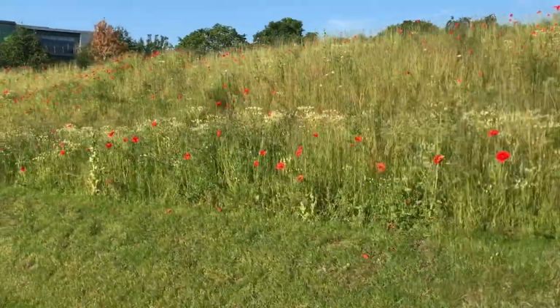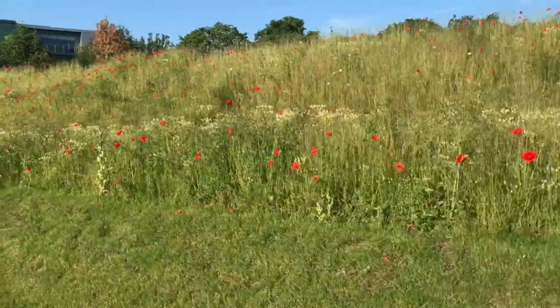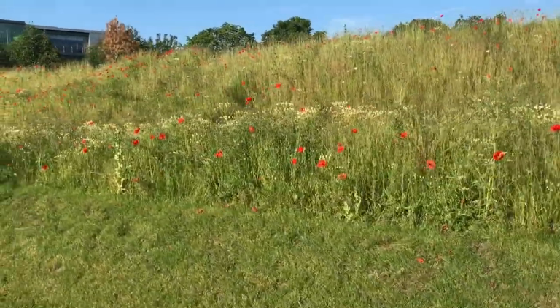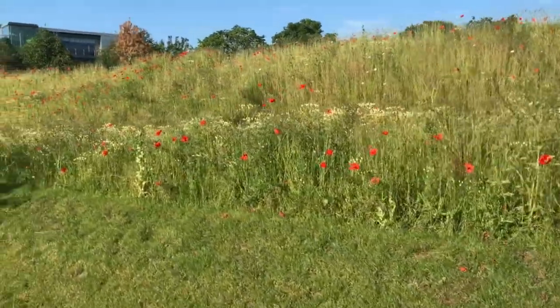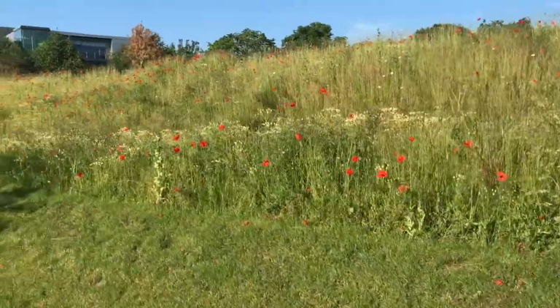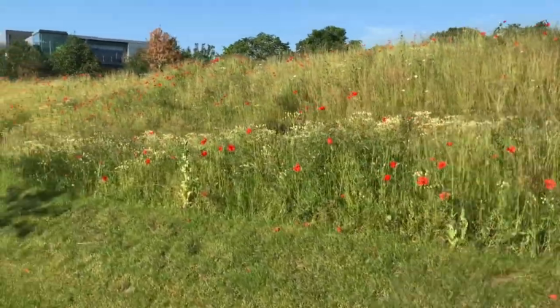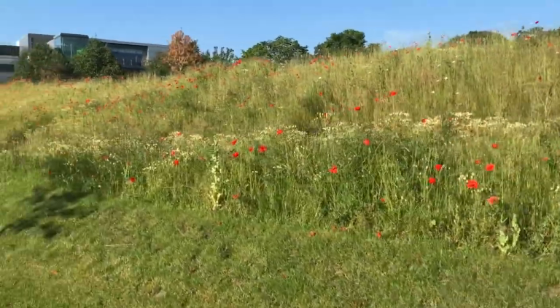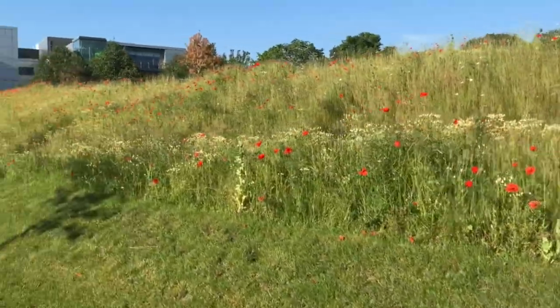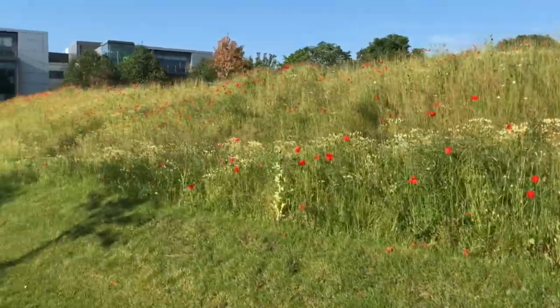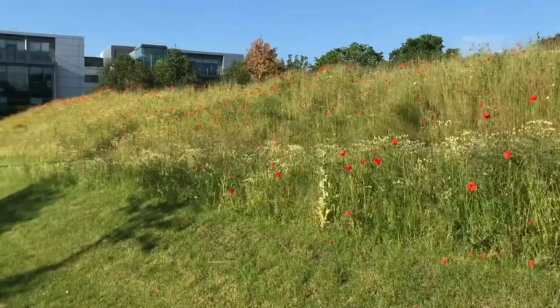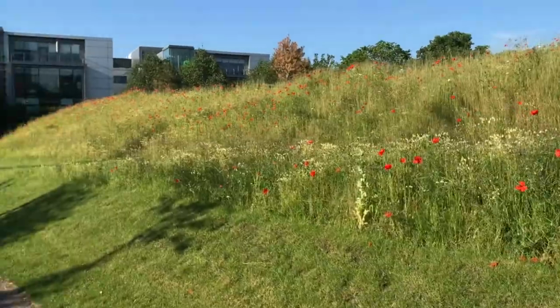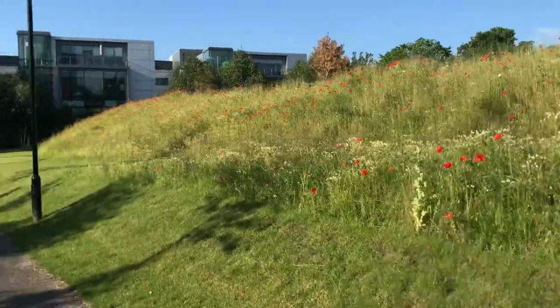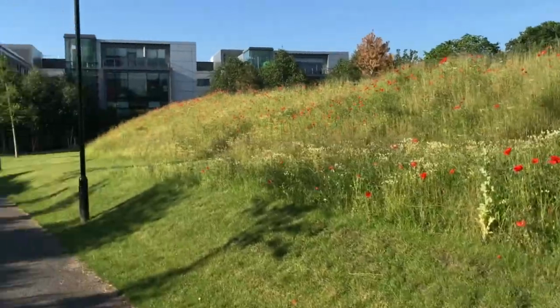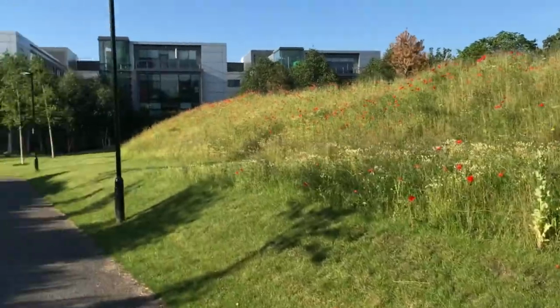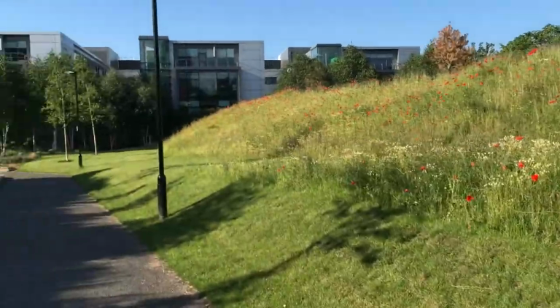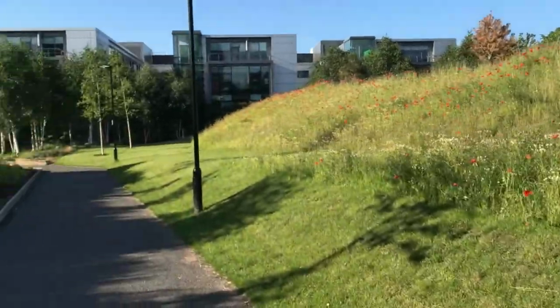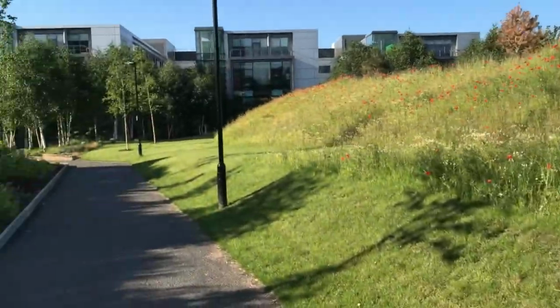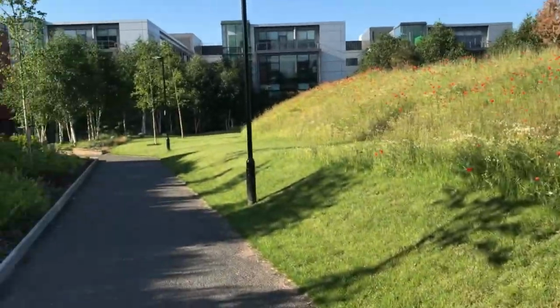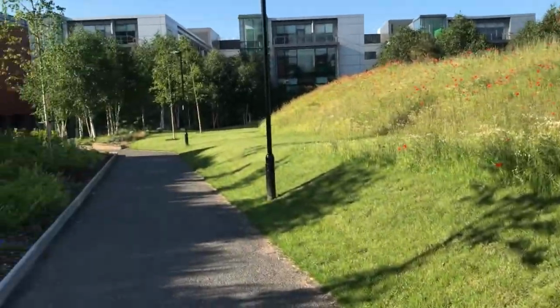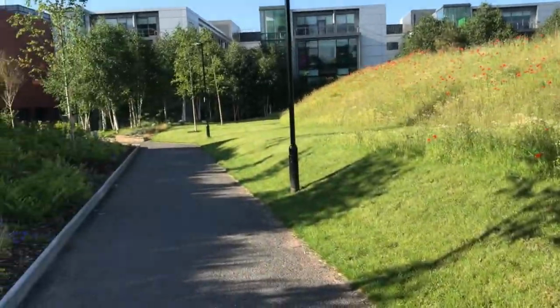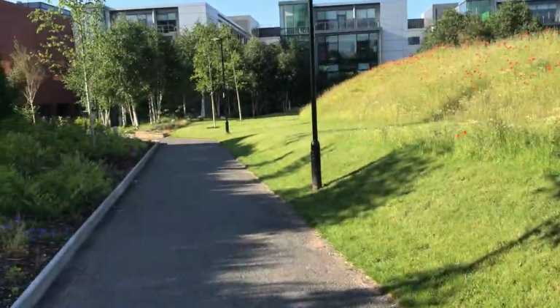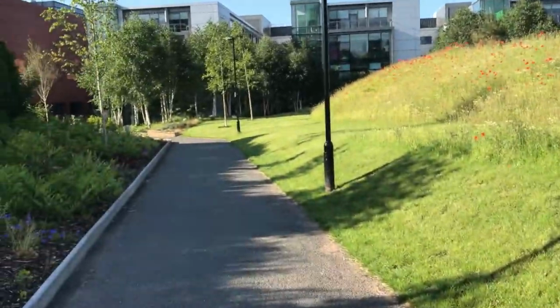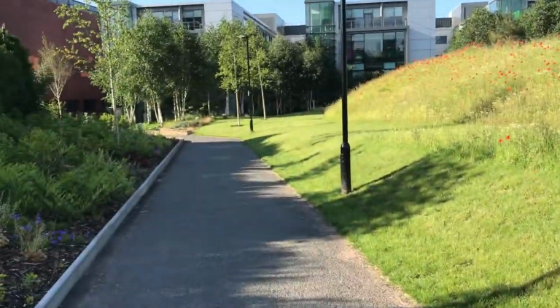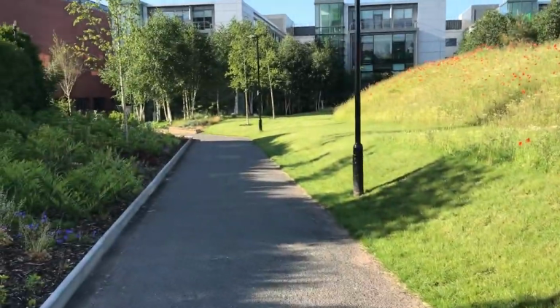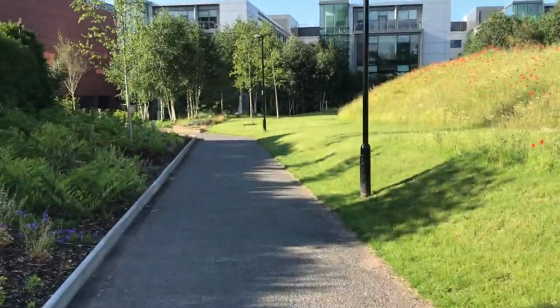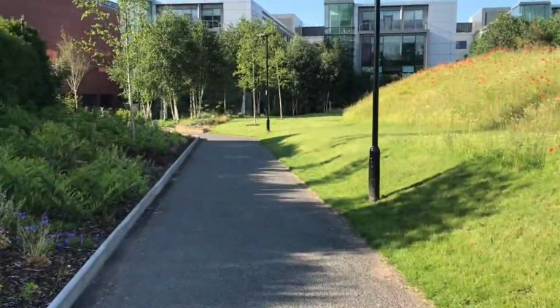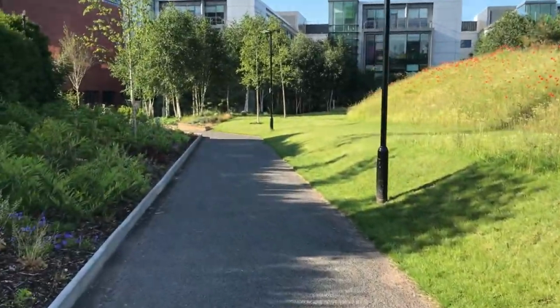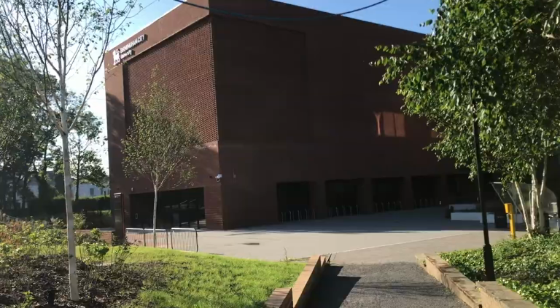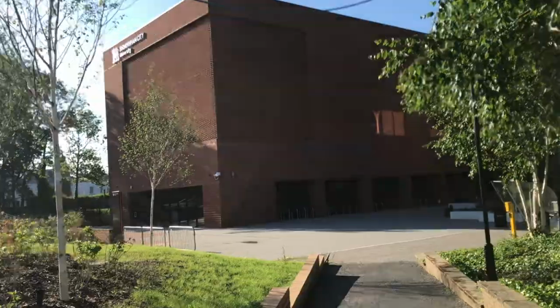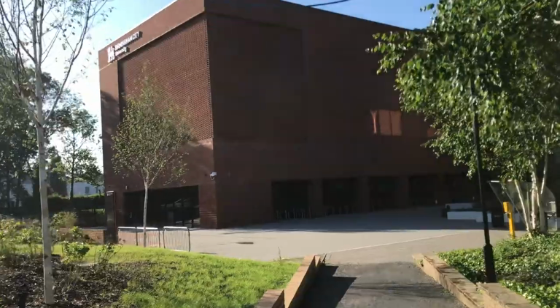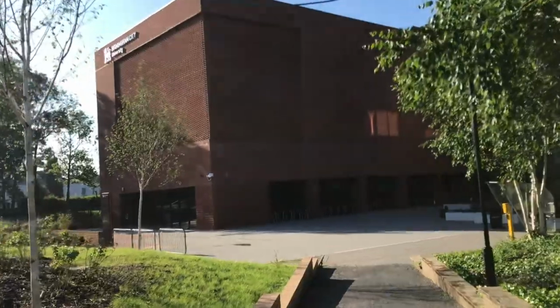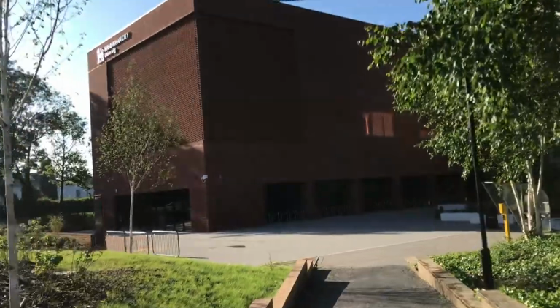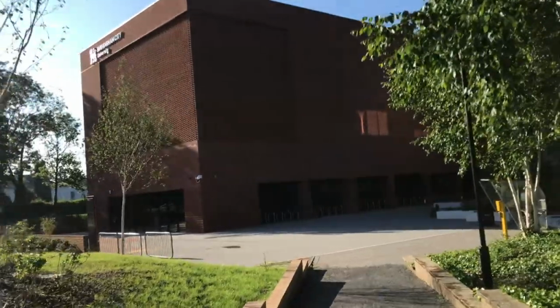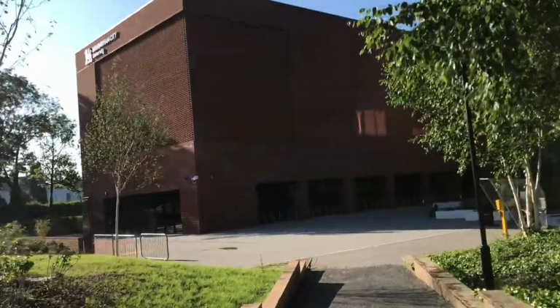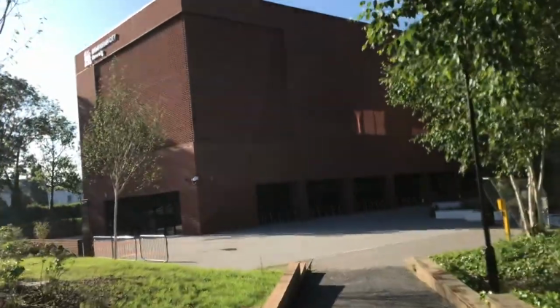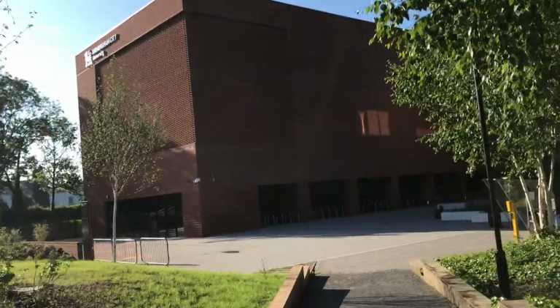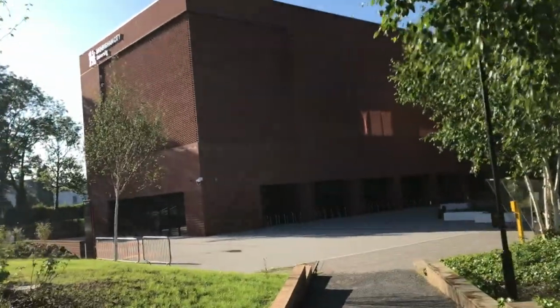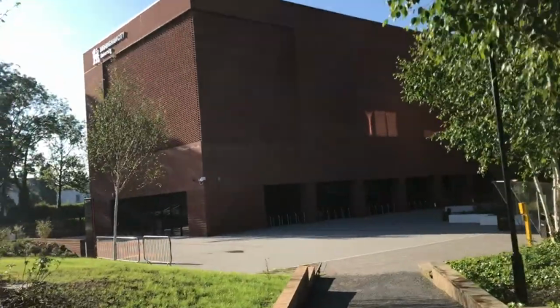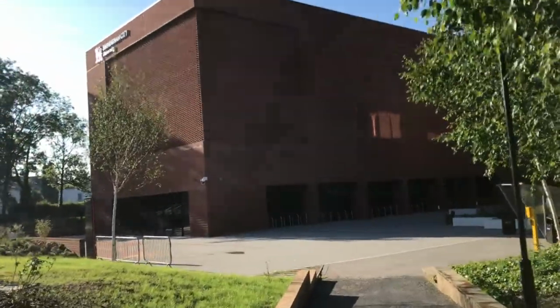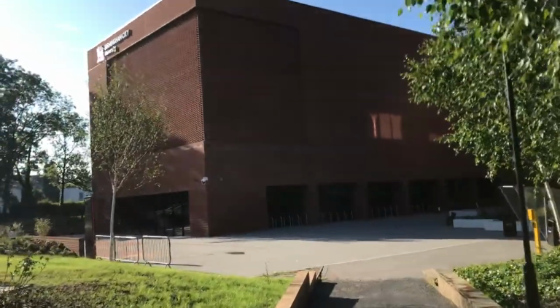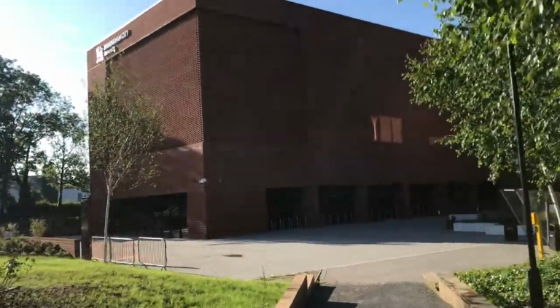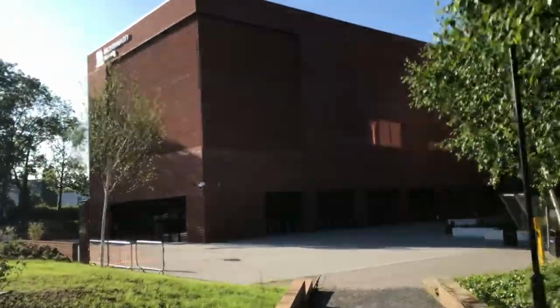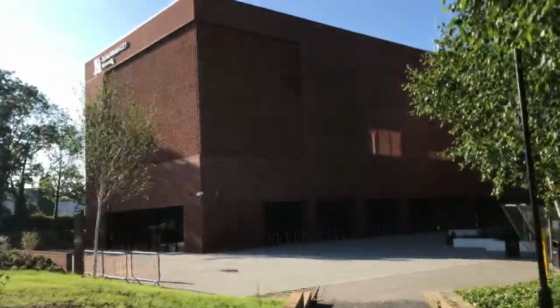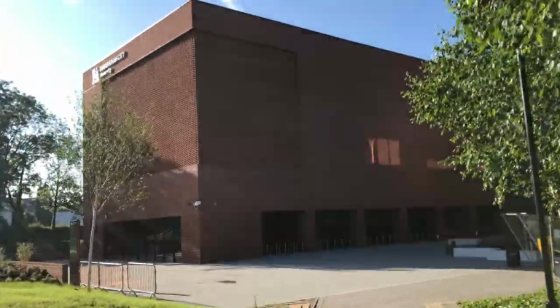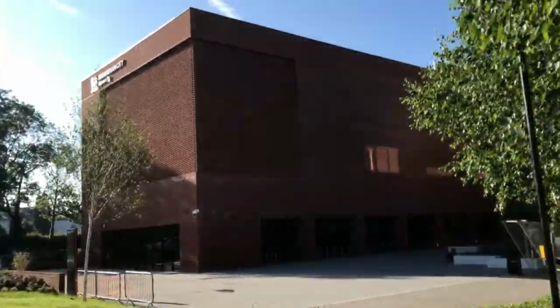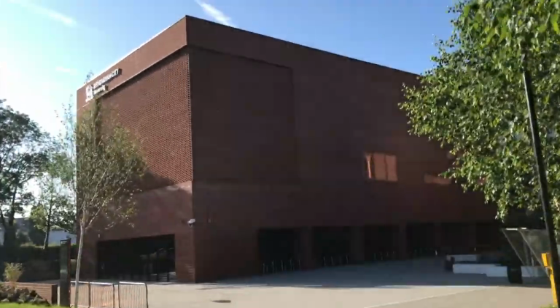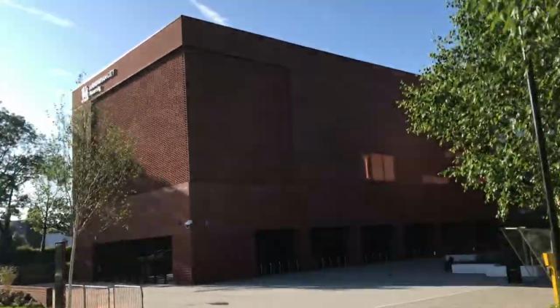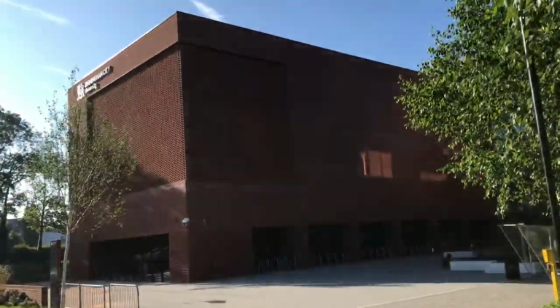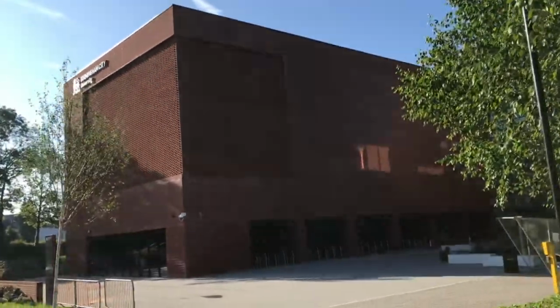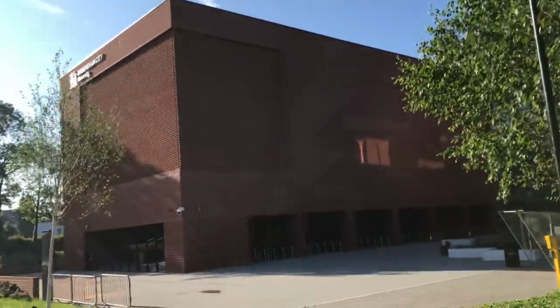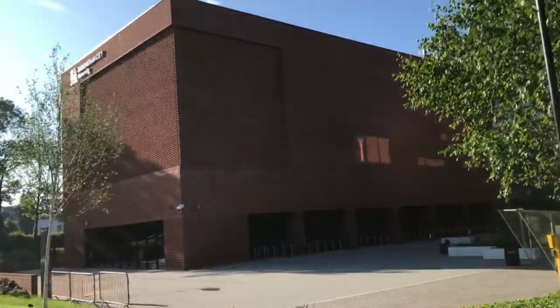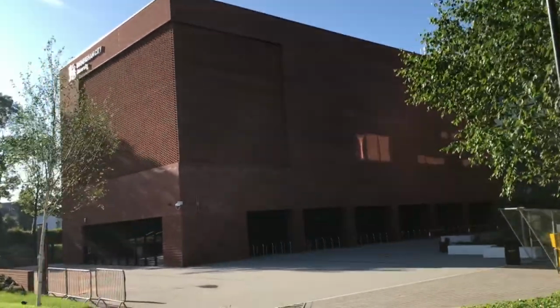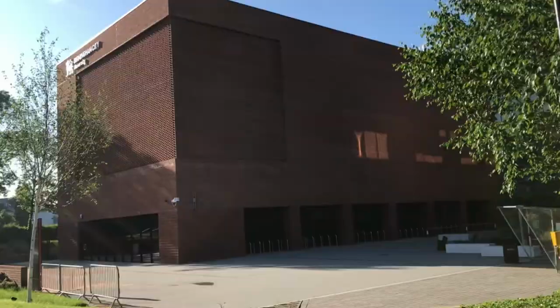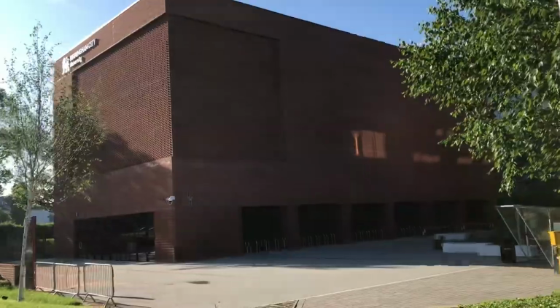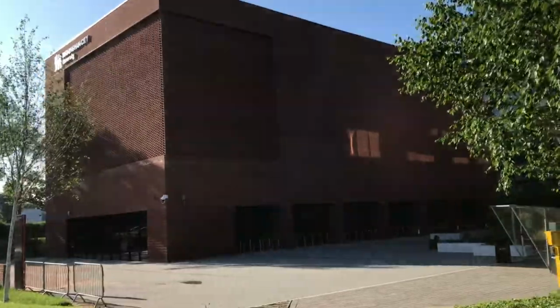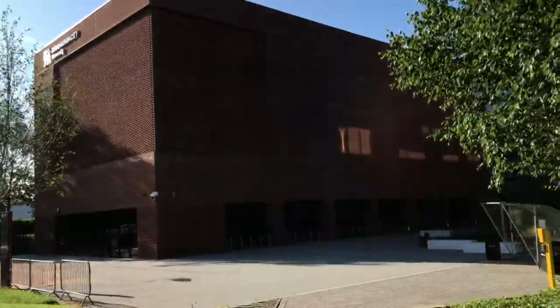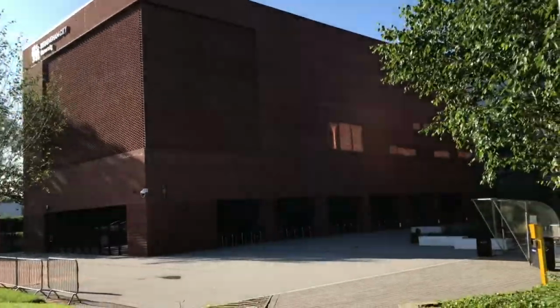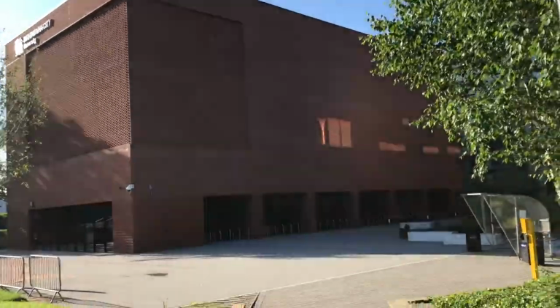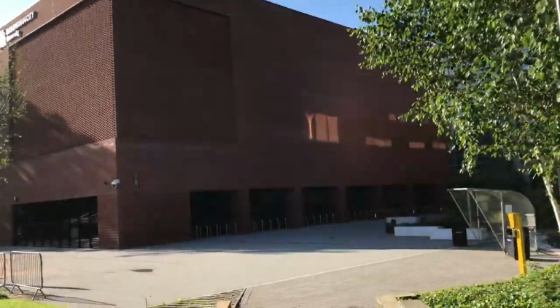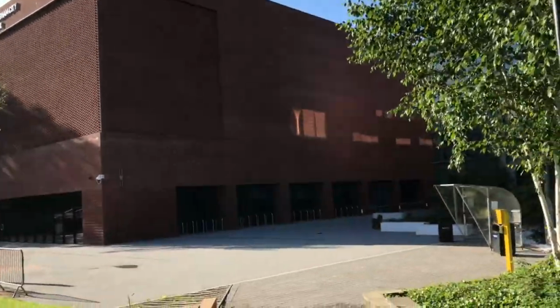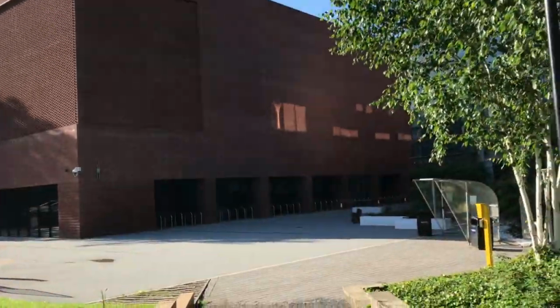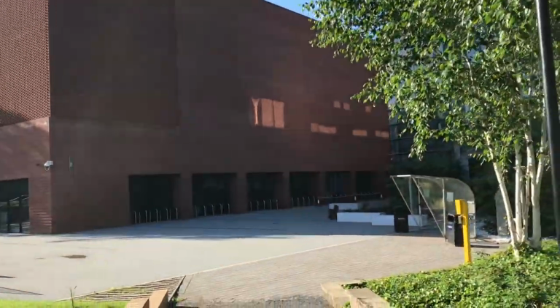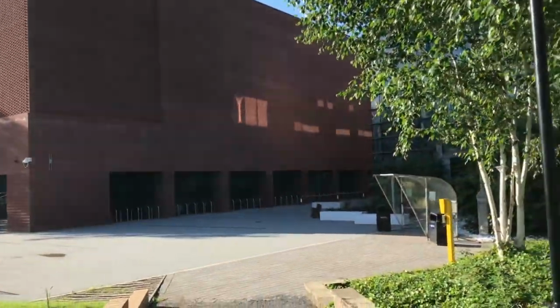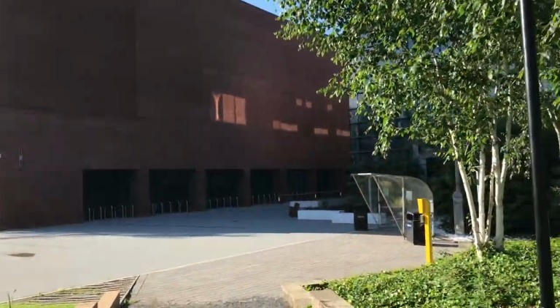How nice it looks! That's the new building they've built on — it's quite a nice building to be honest.